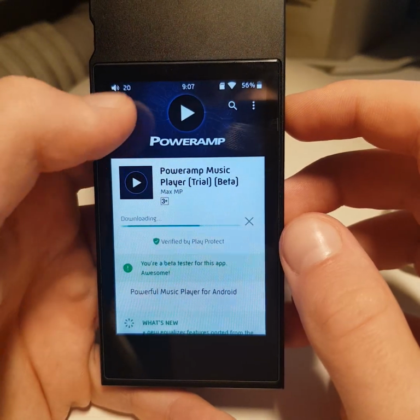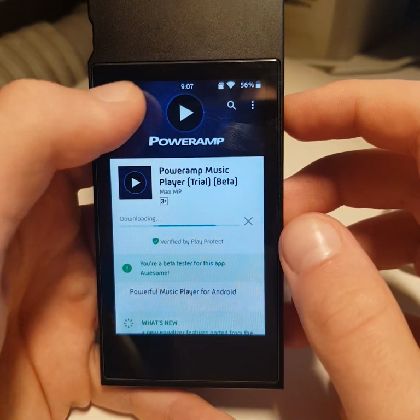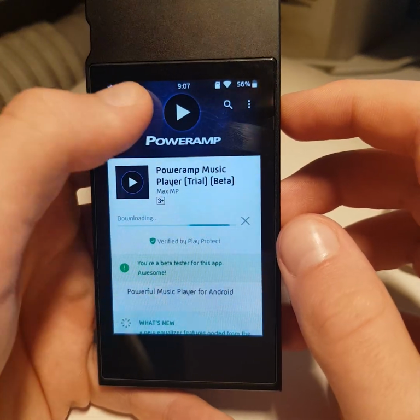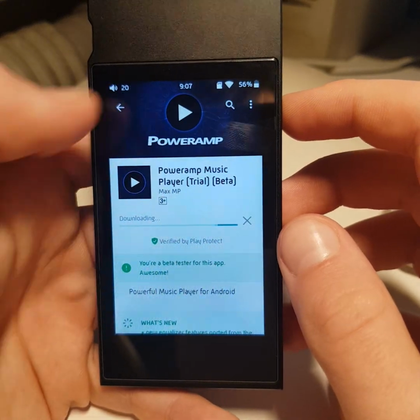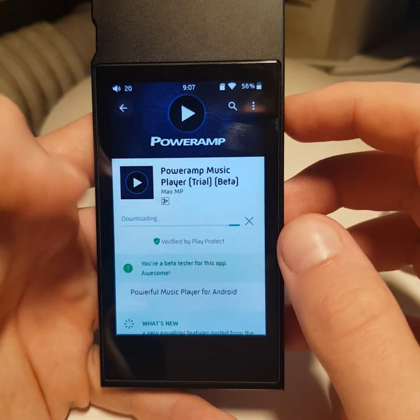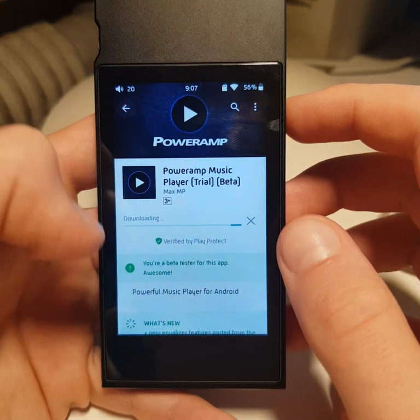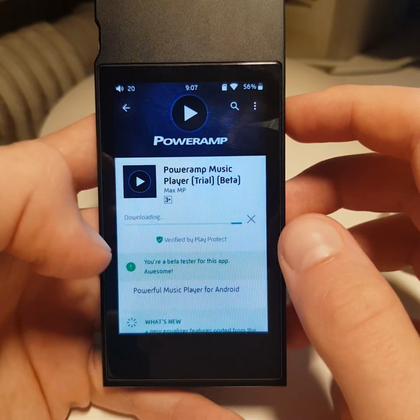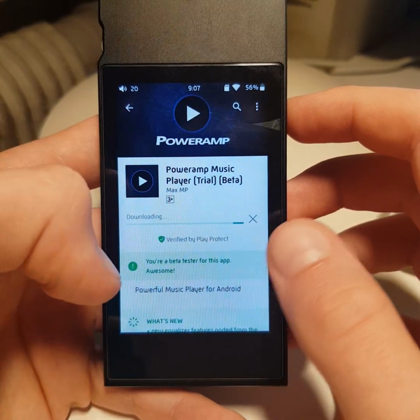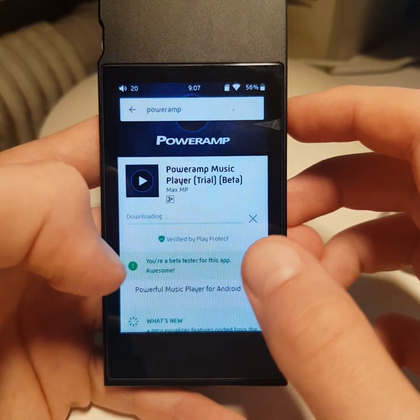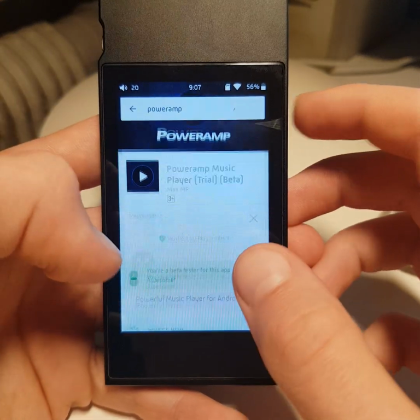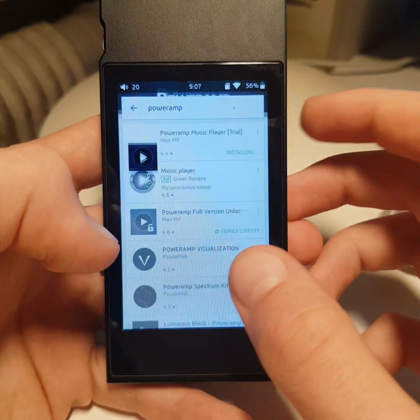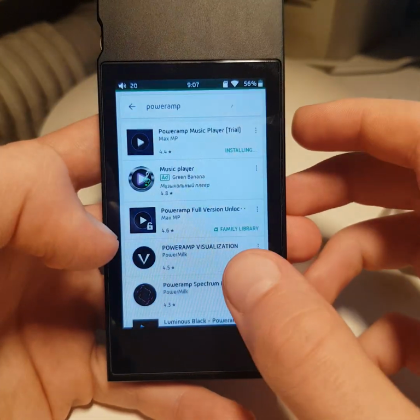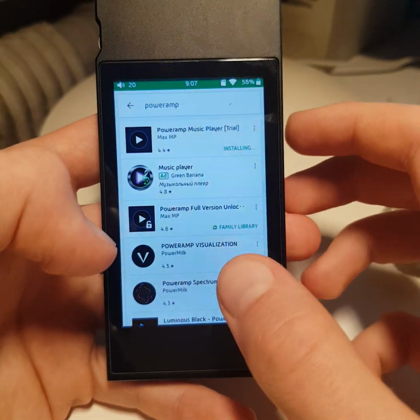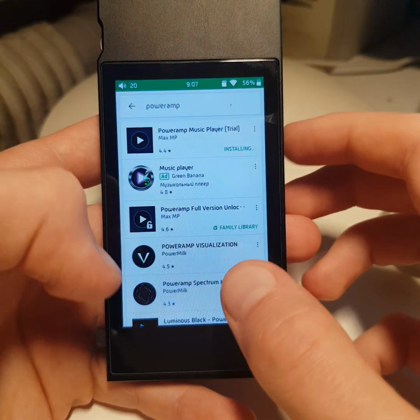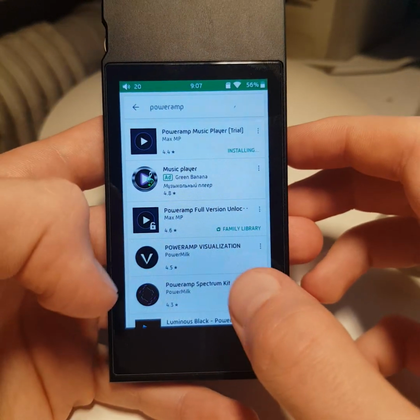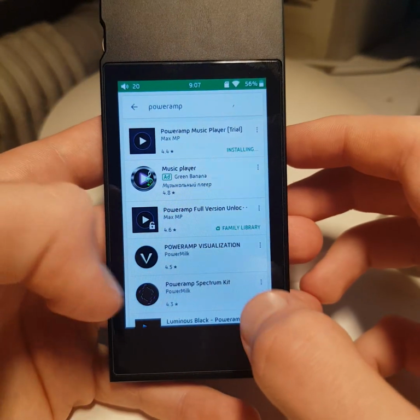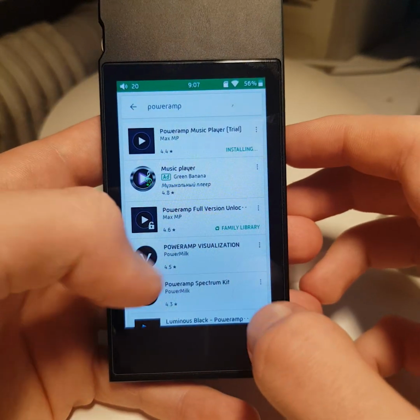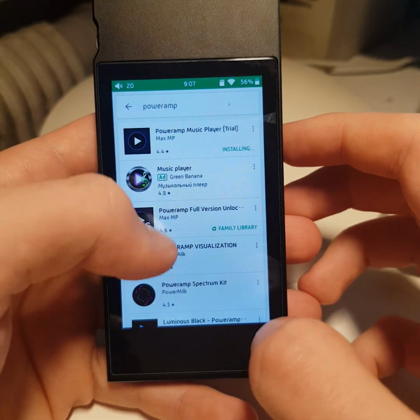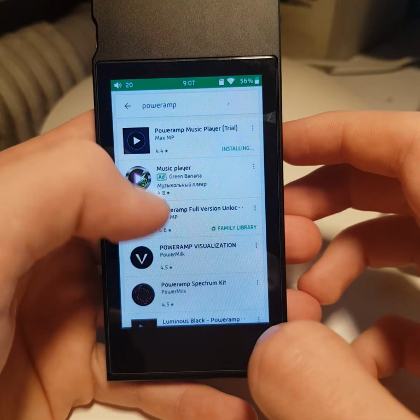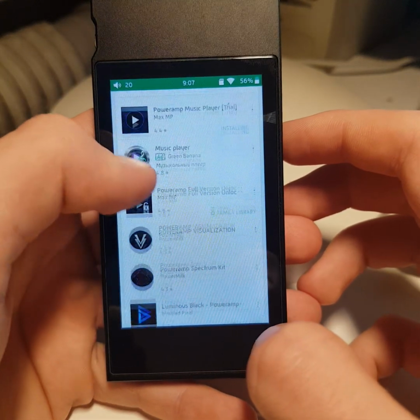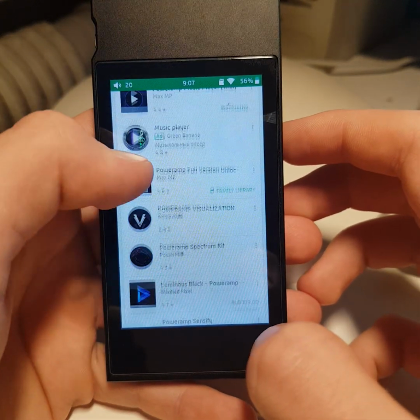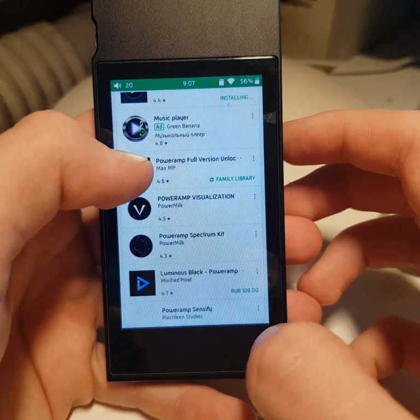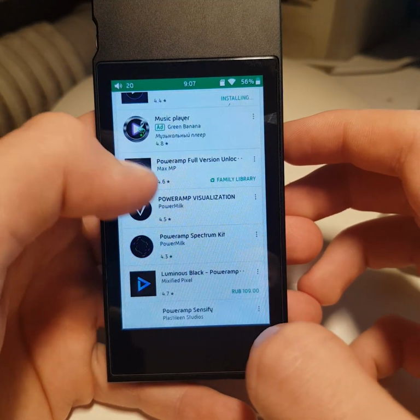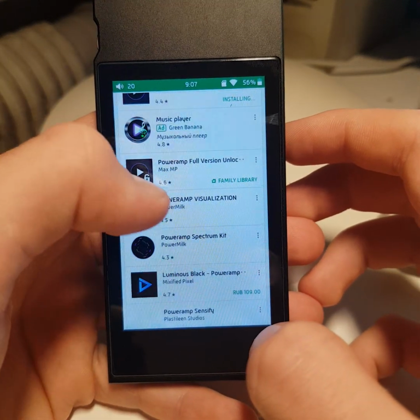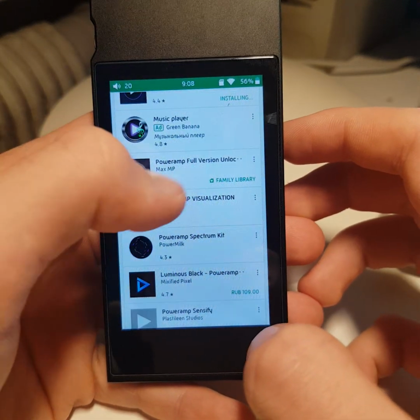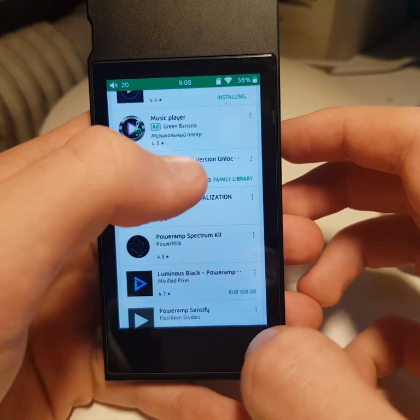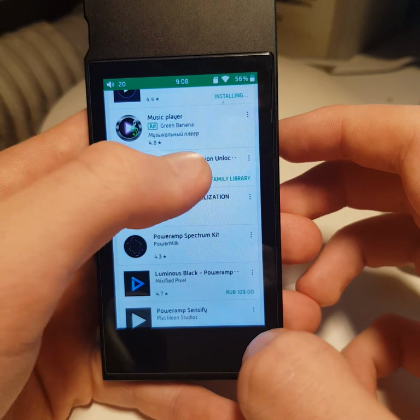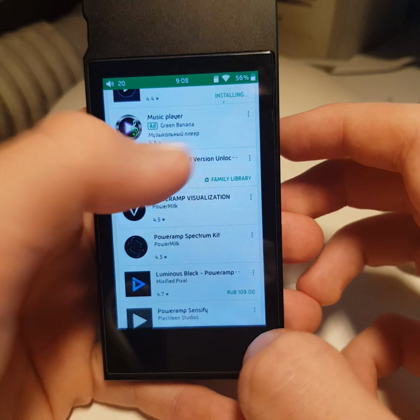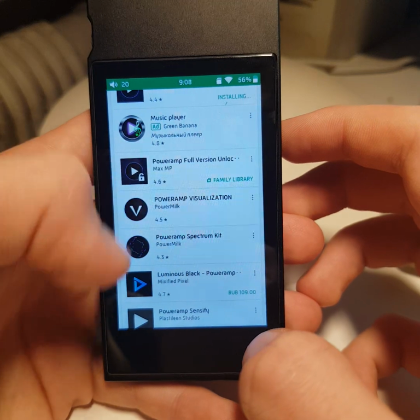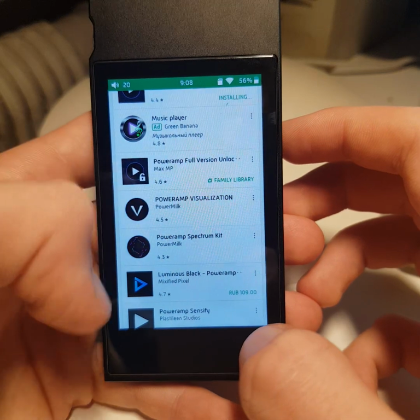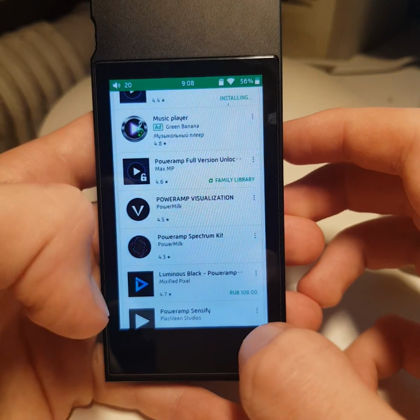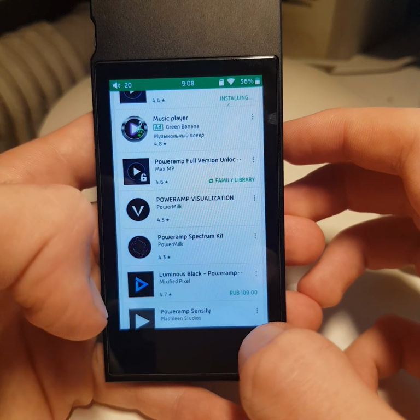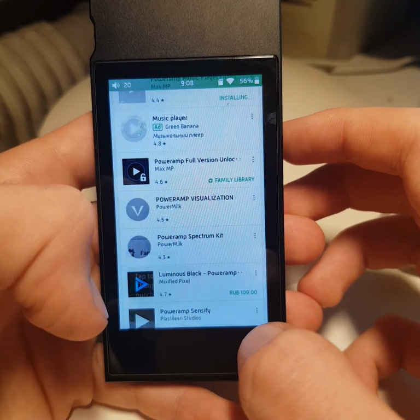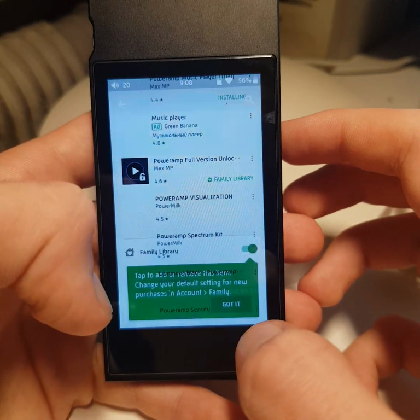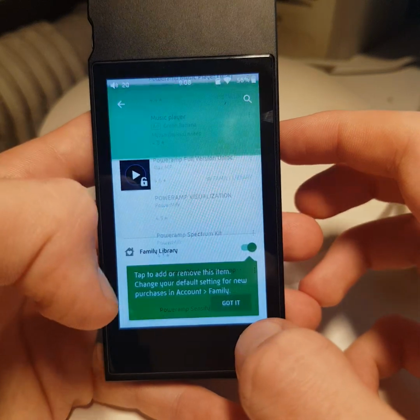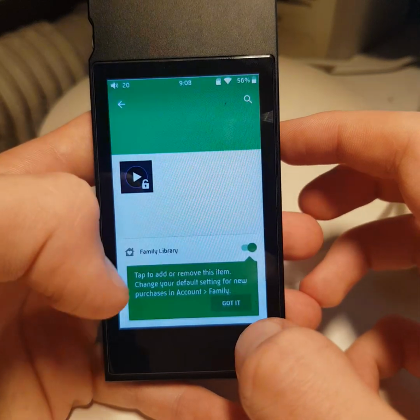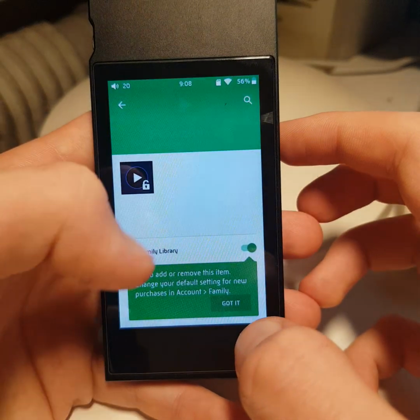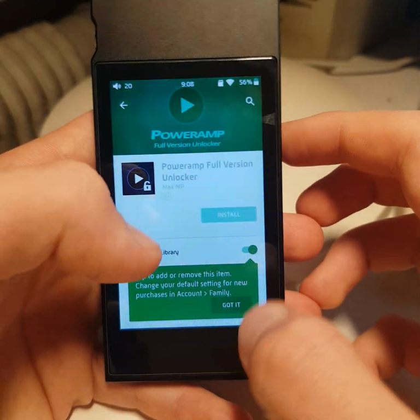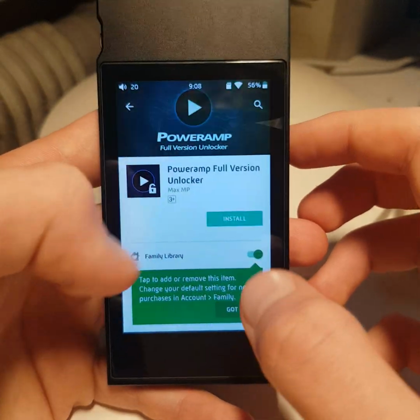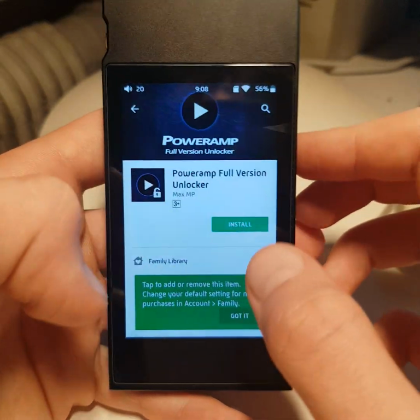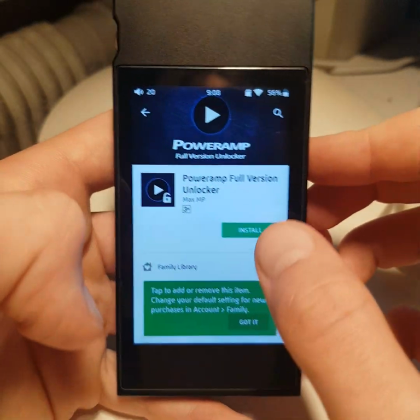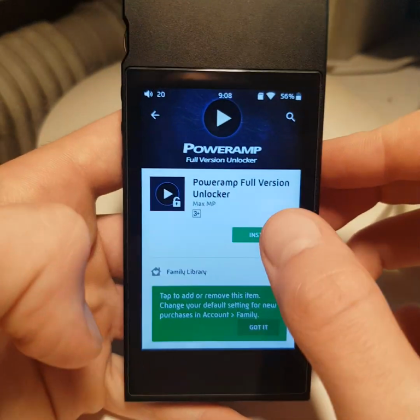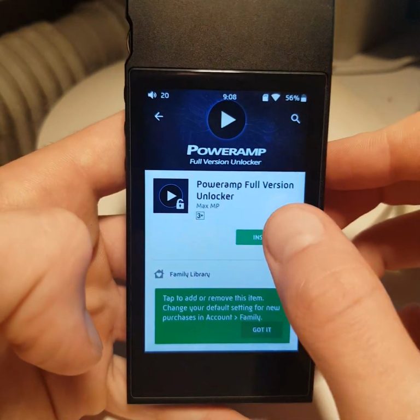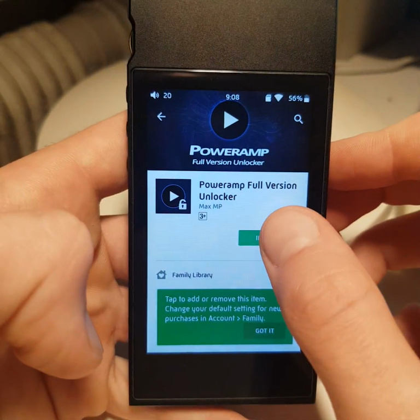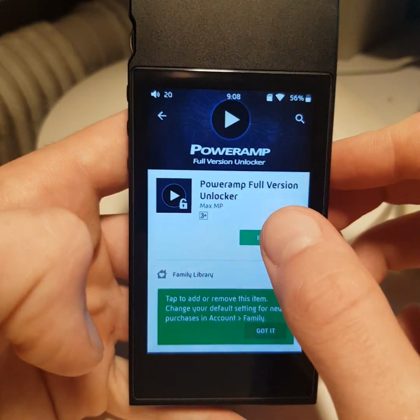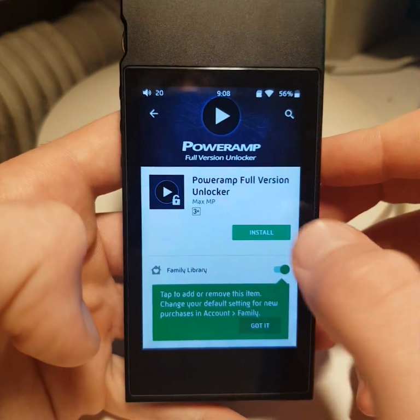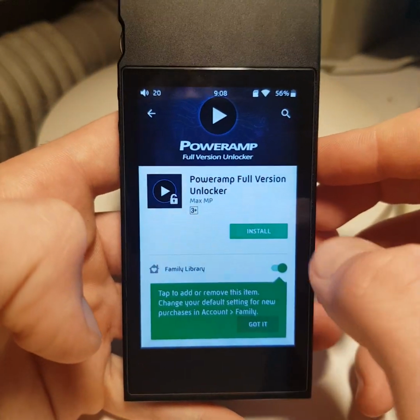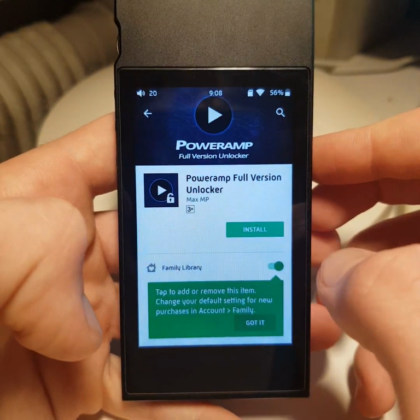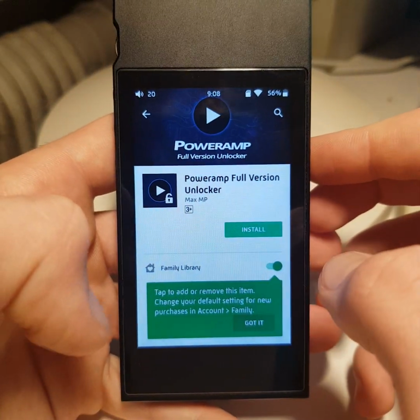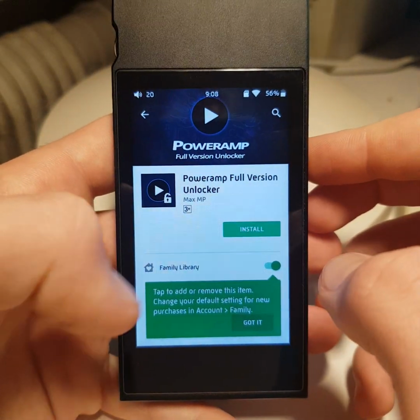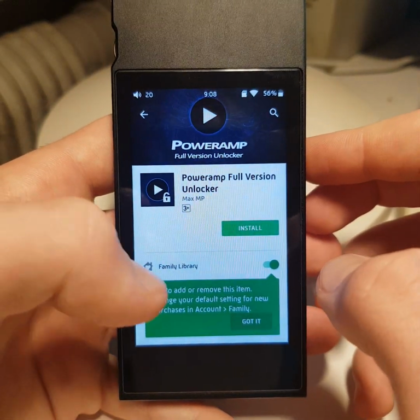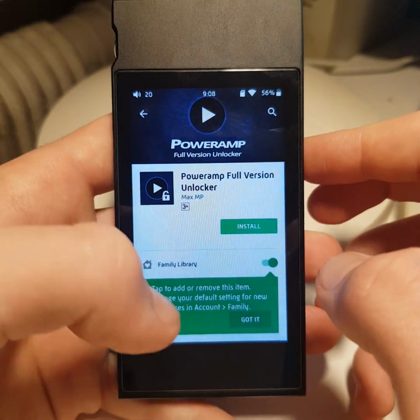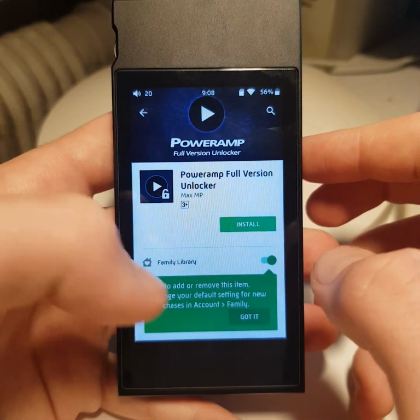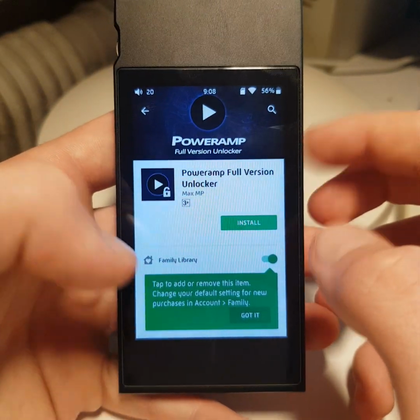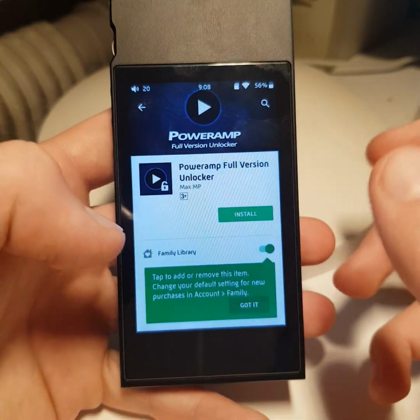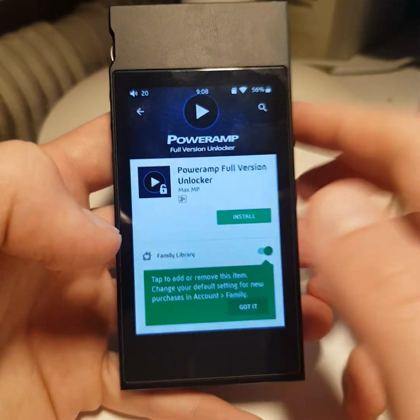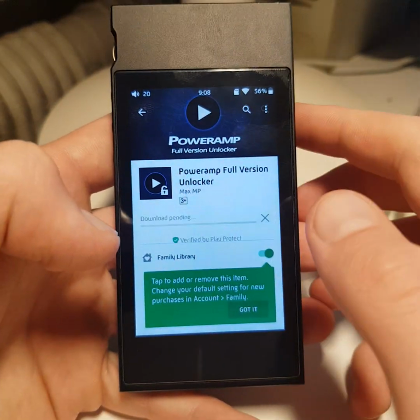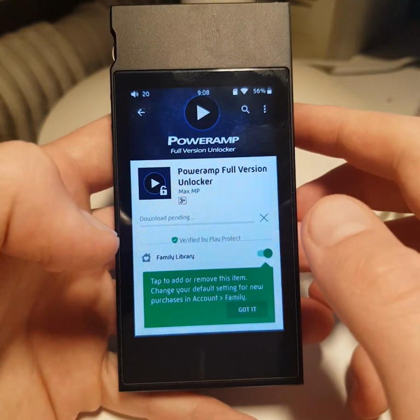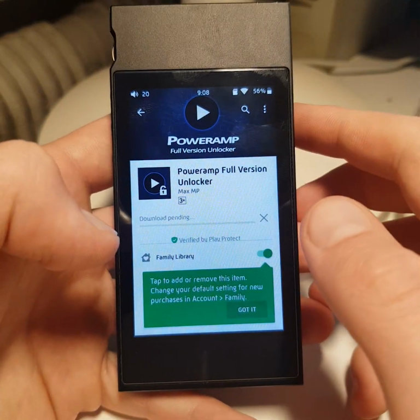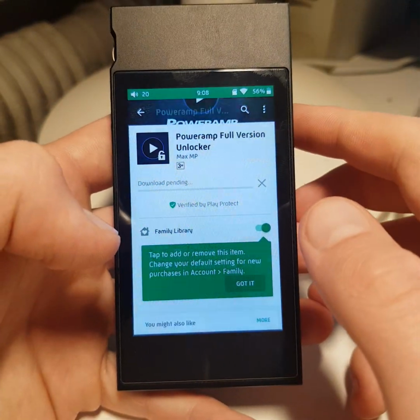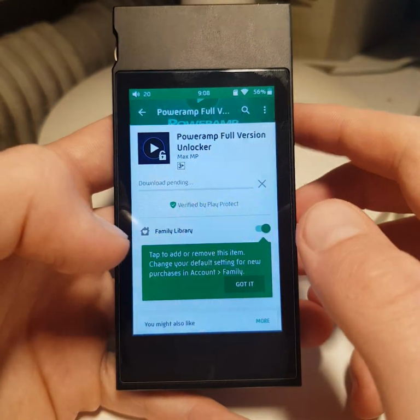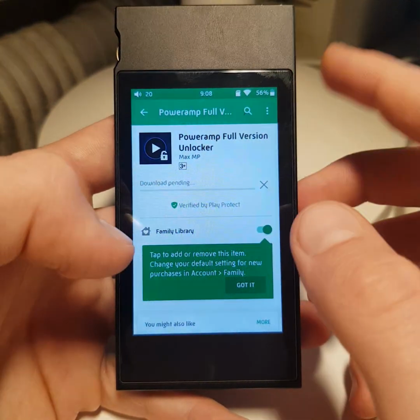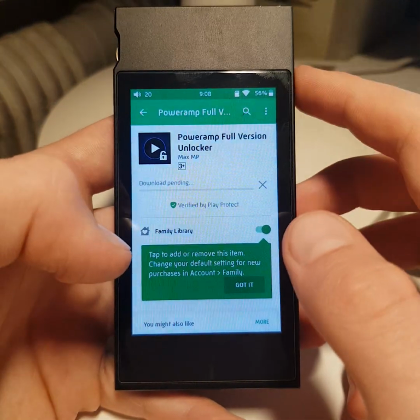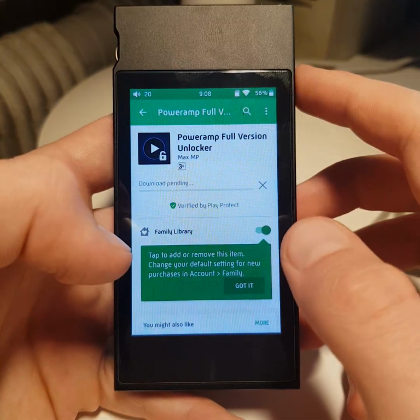Apps are installing. Now let's activate PowerAMP.